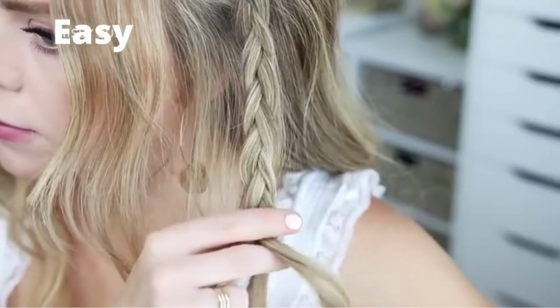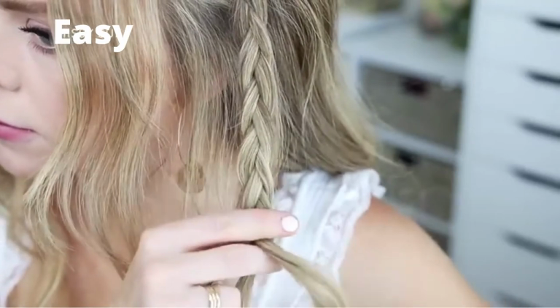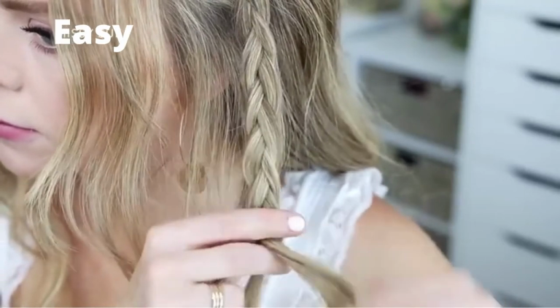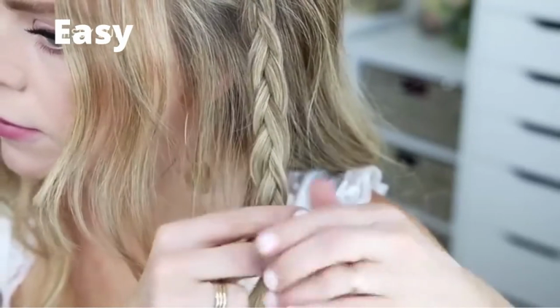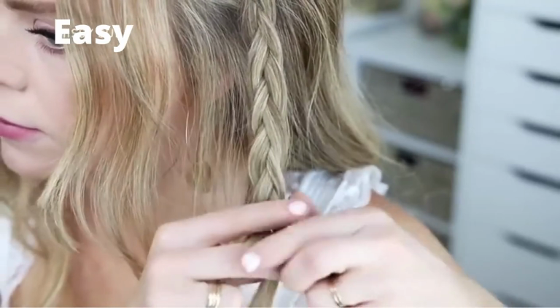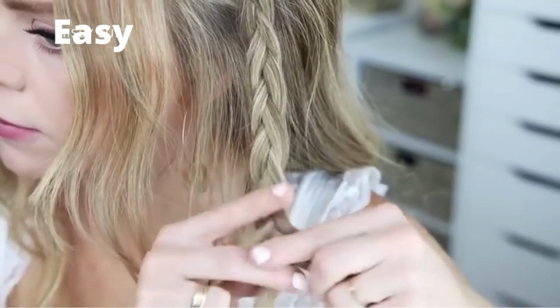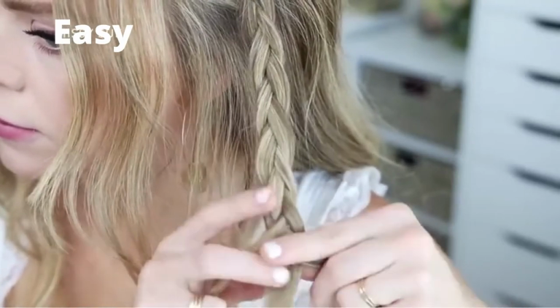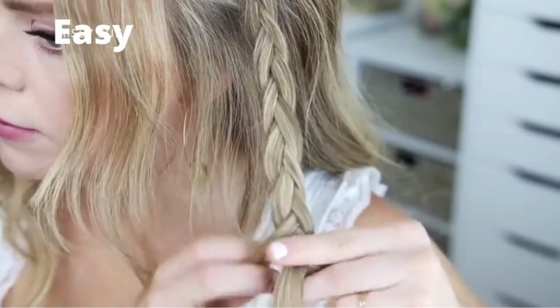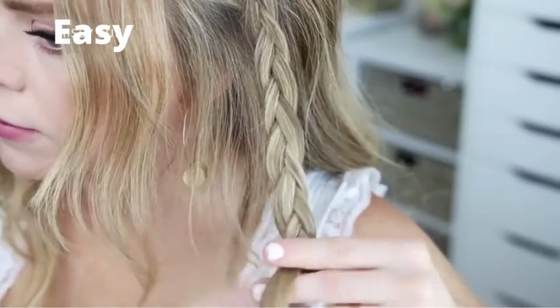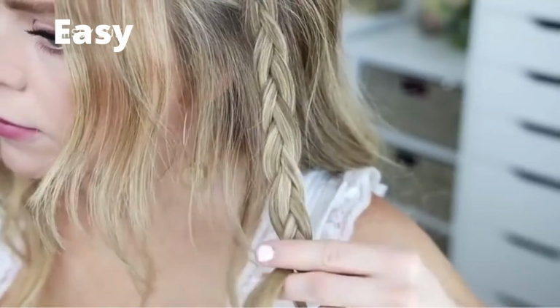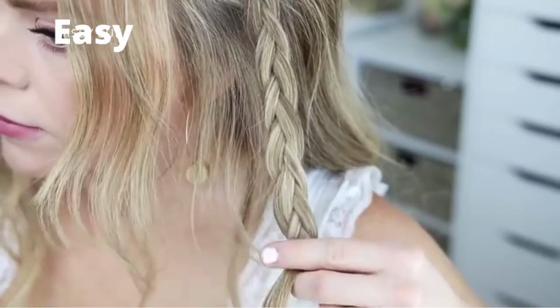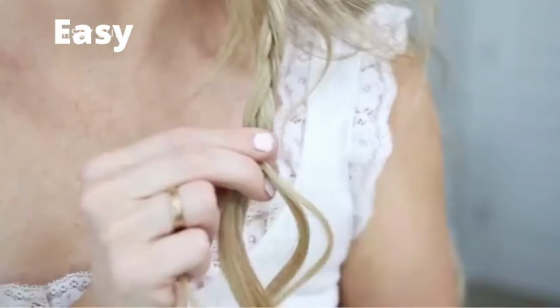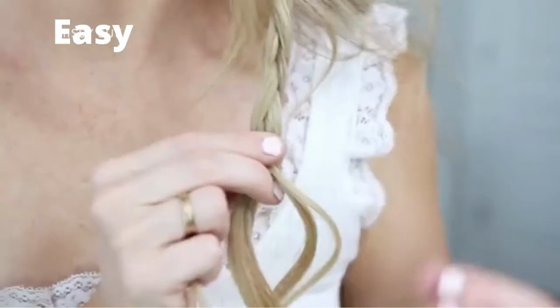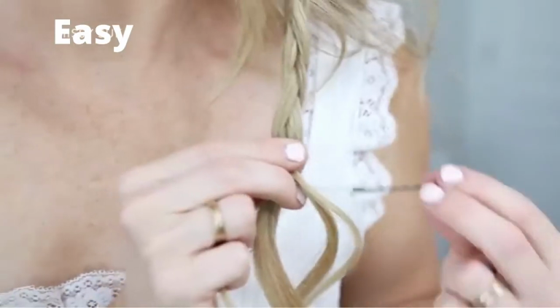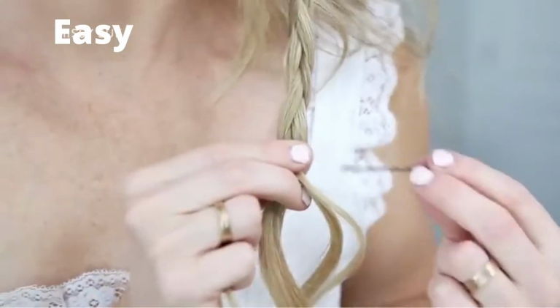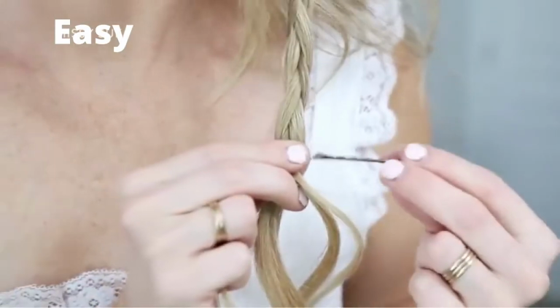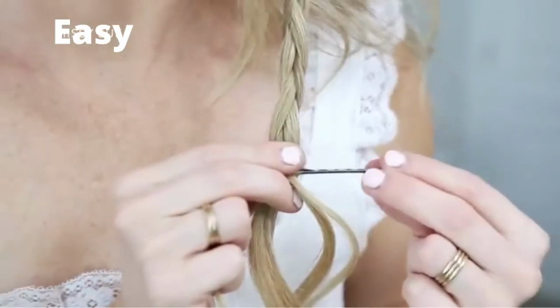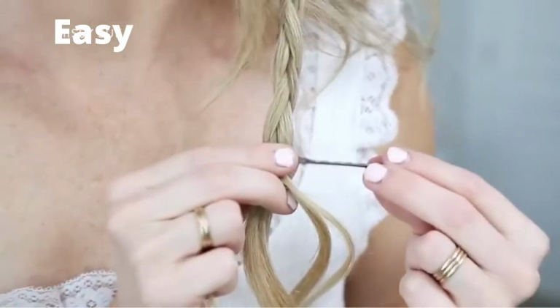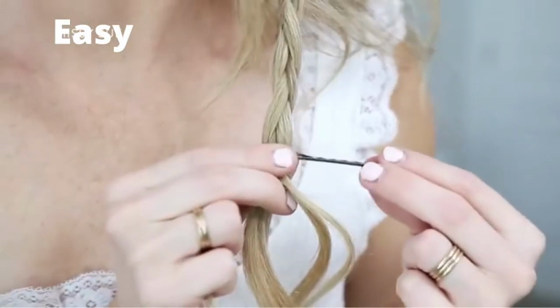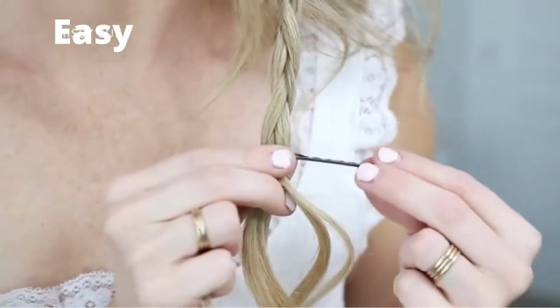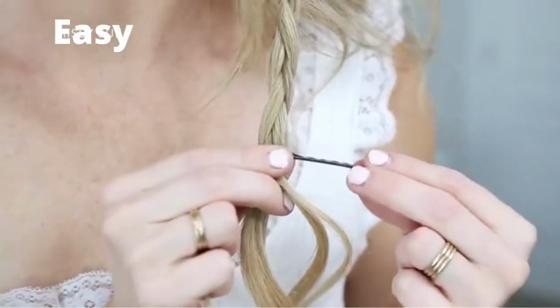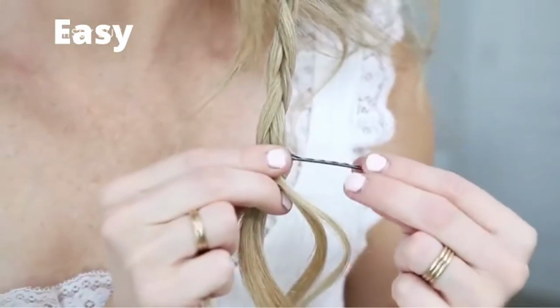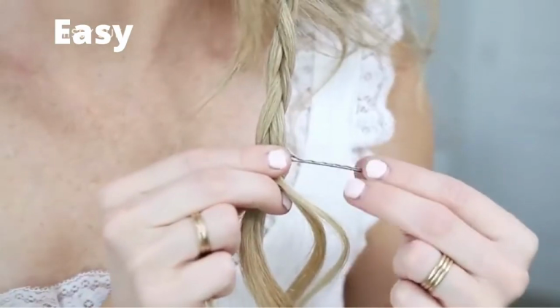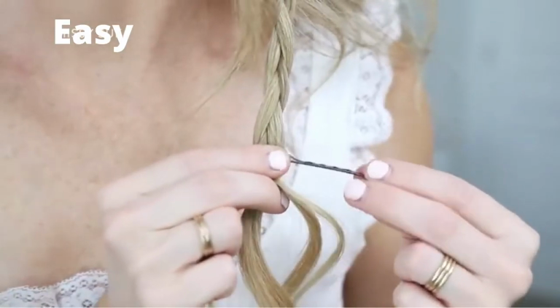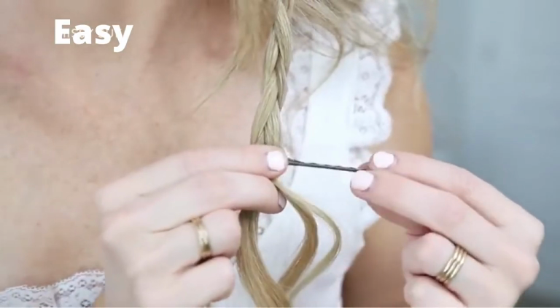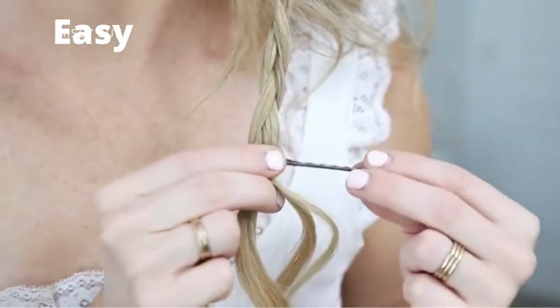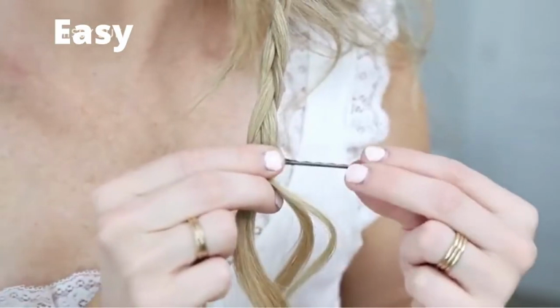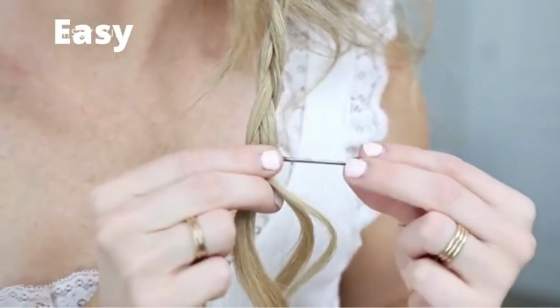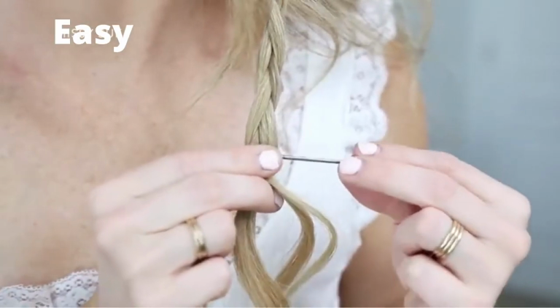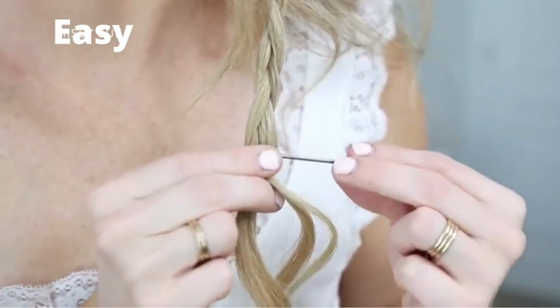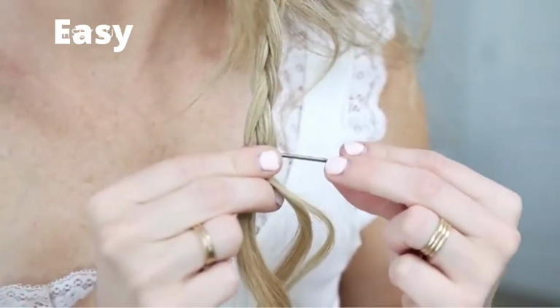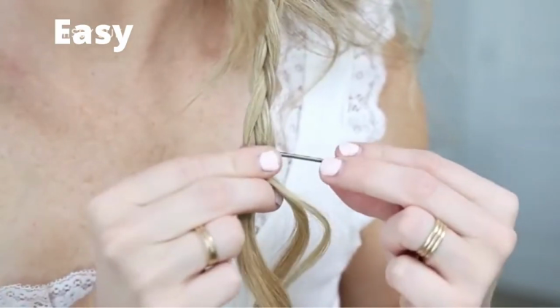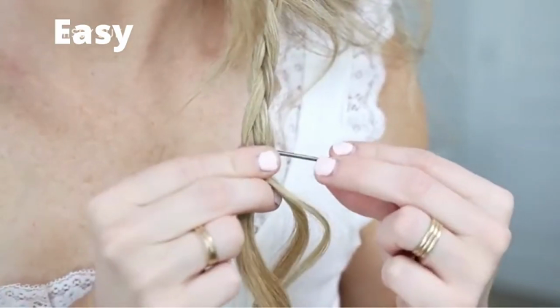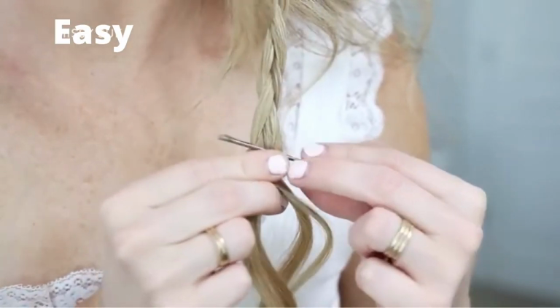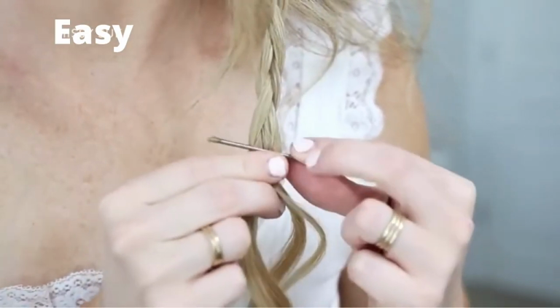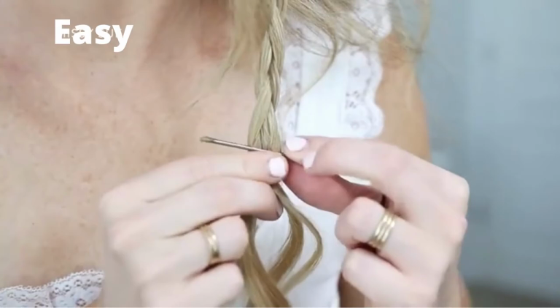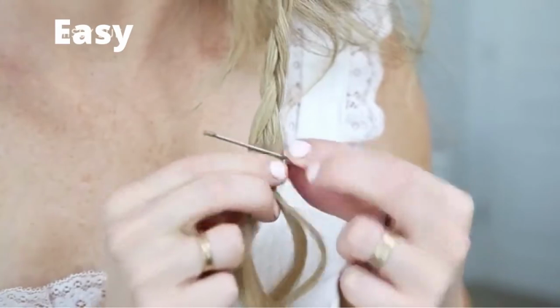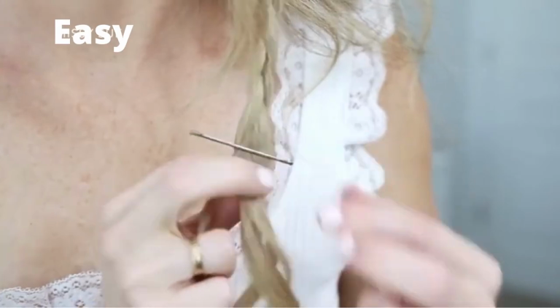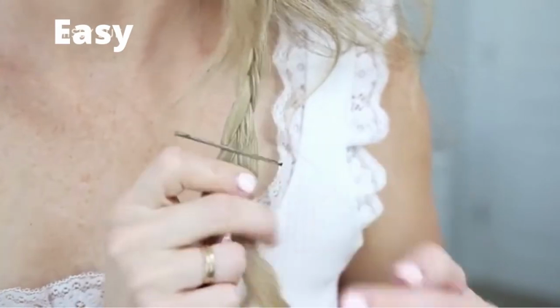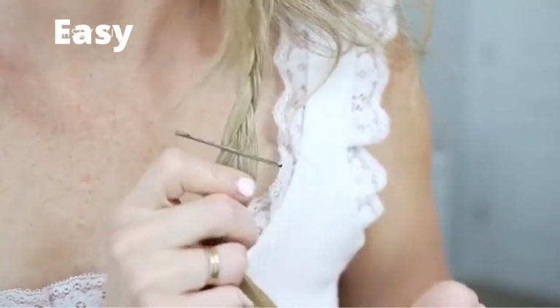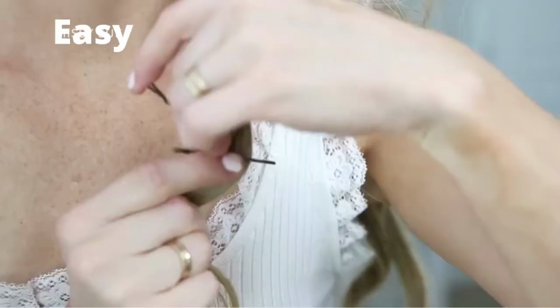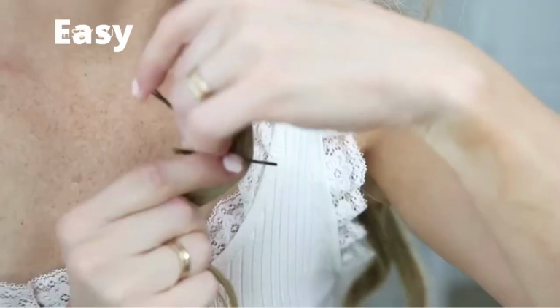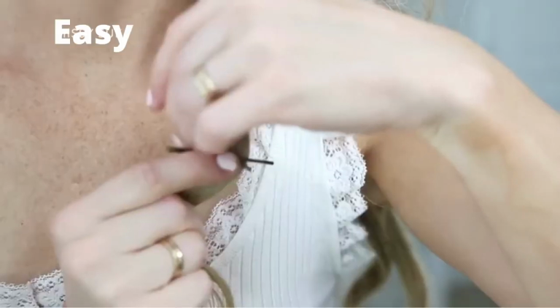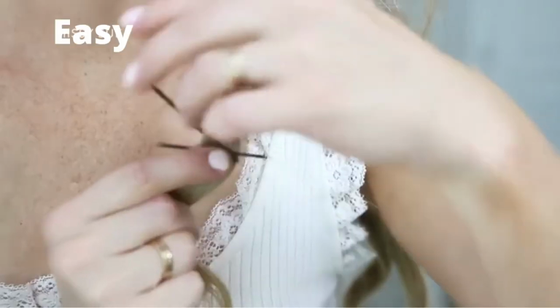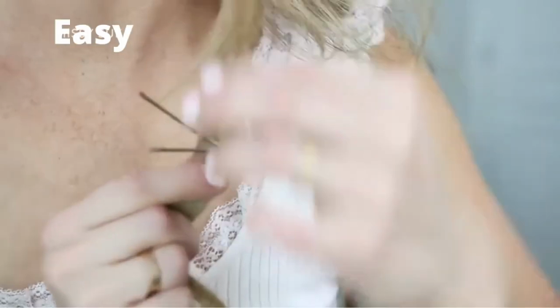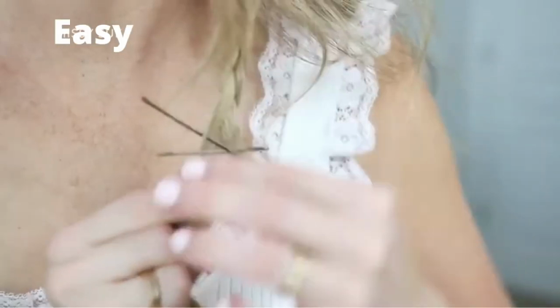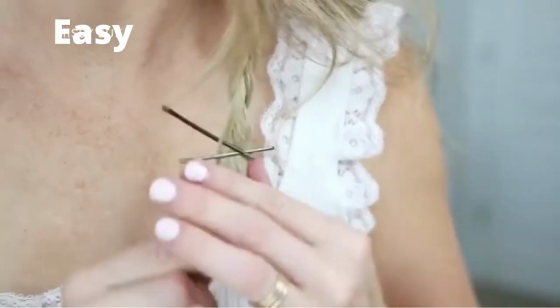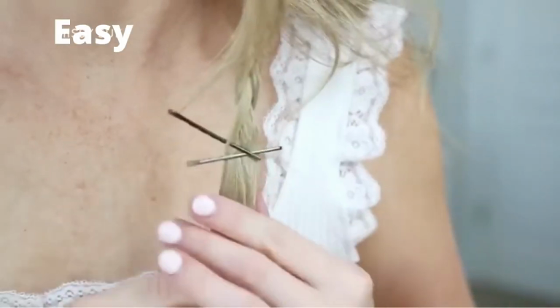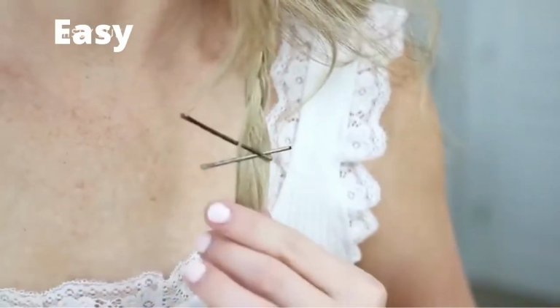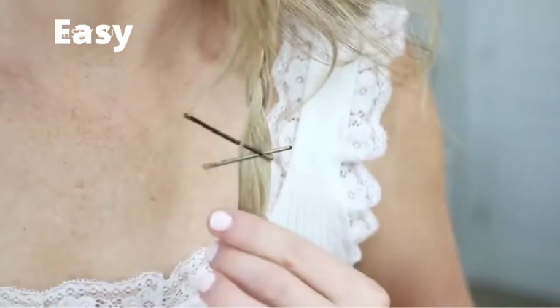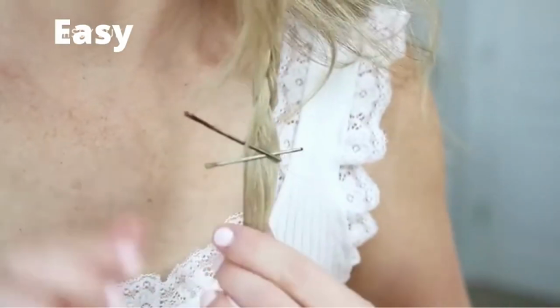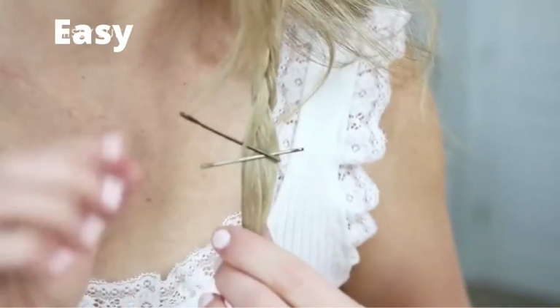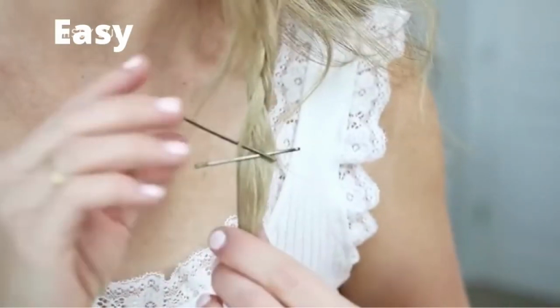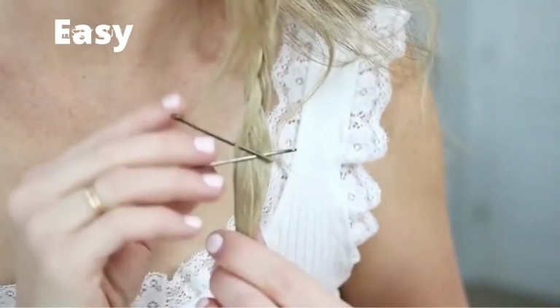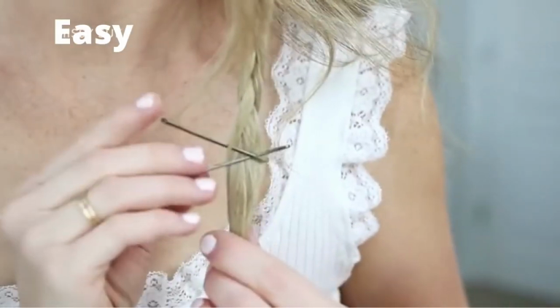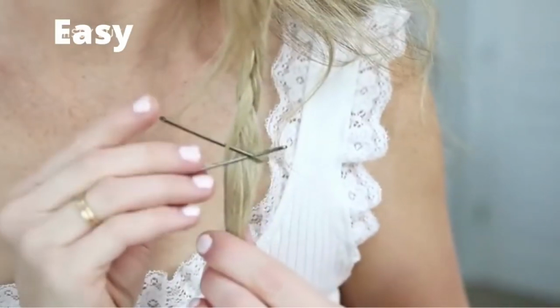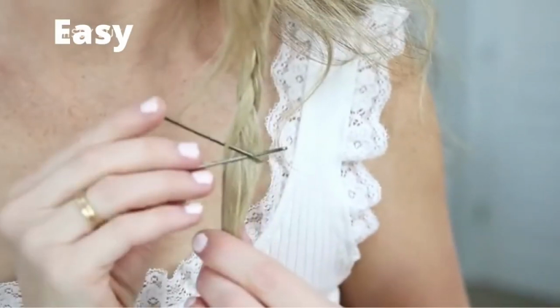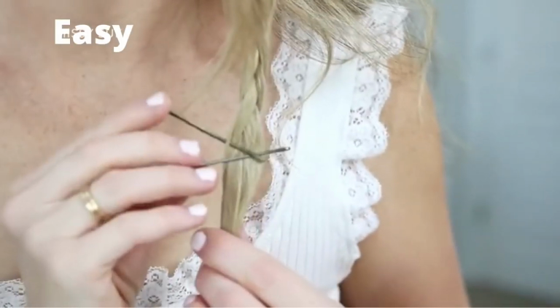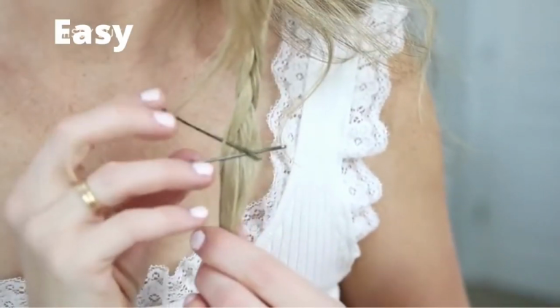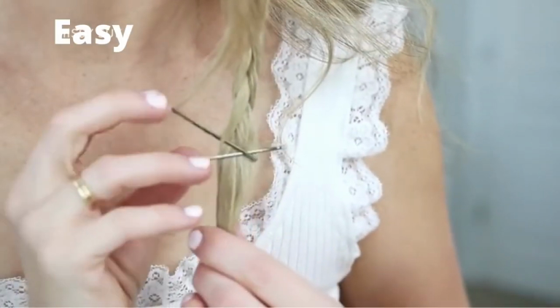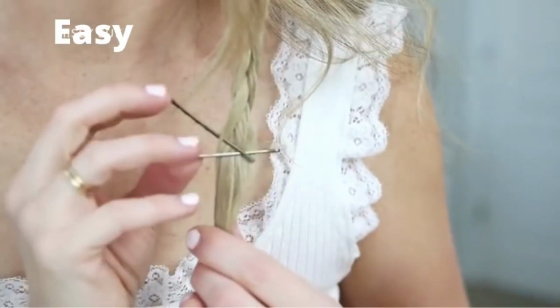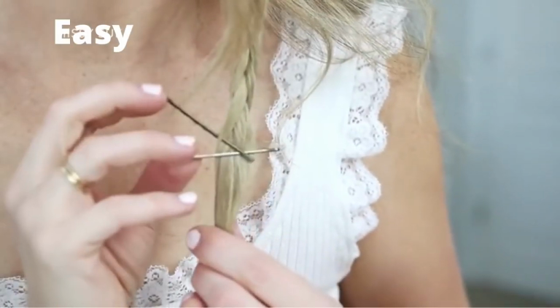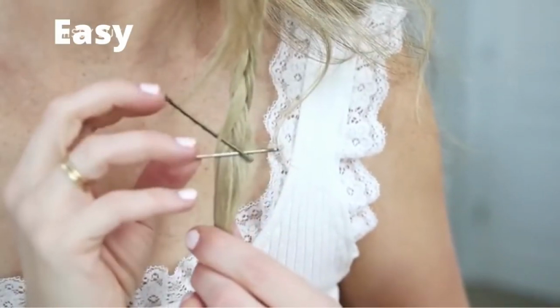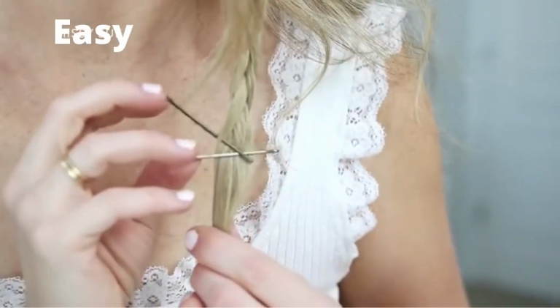Then once I've braided the section down to the bottom, I'm just going to slide a couple of bobby pins over the ends so it doesn't unravel.